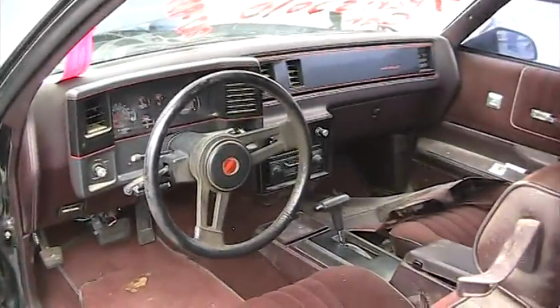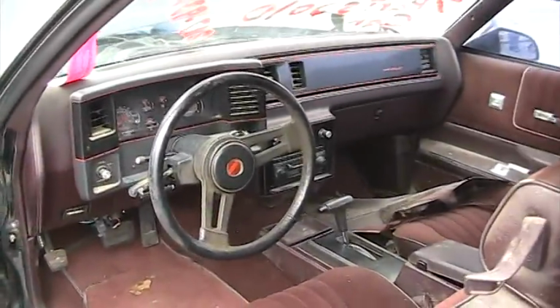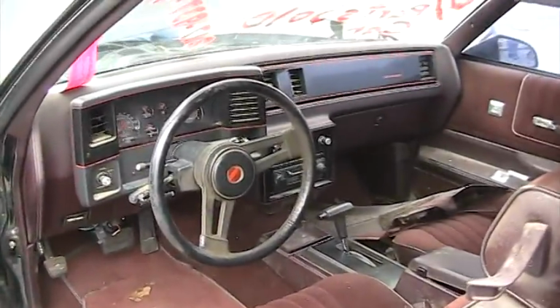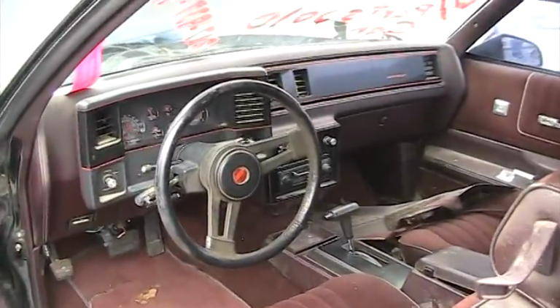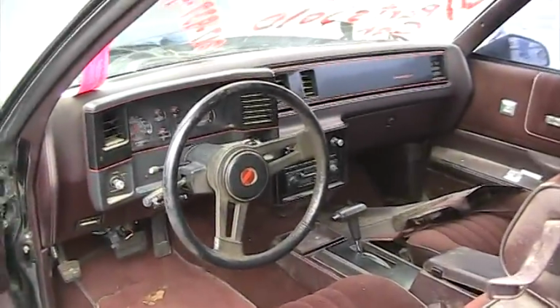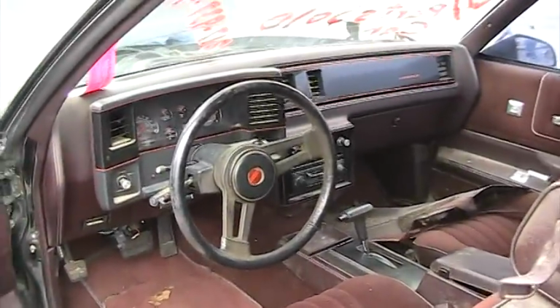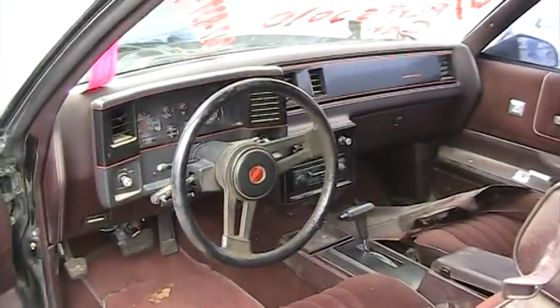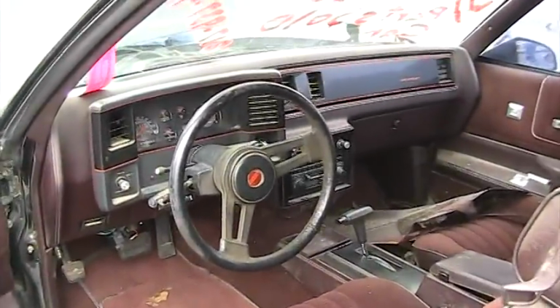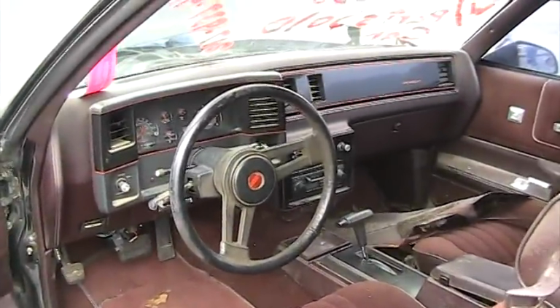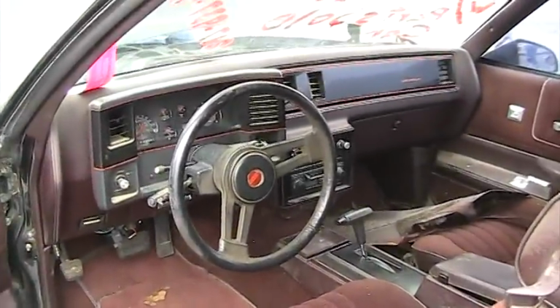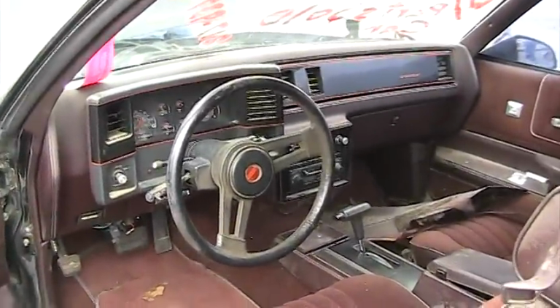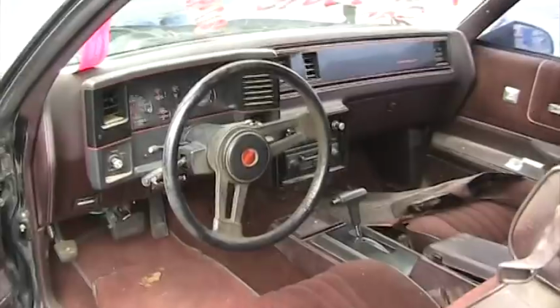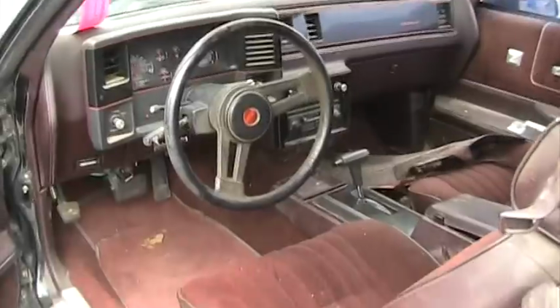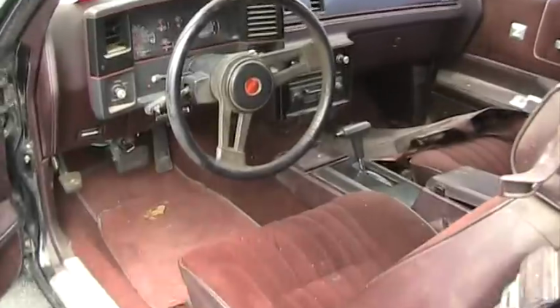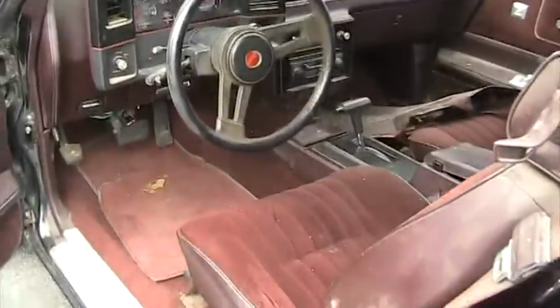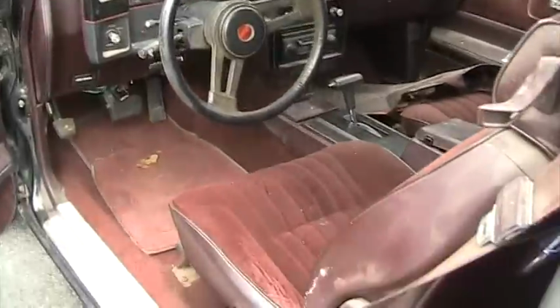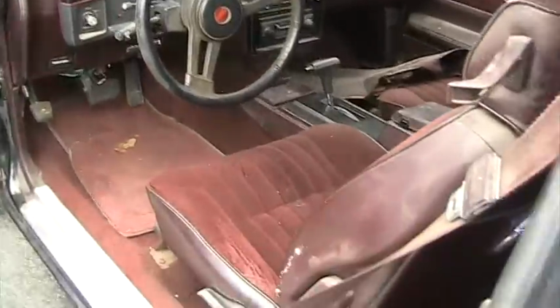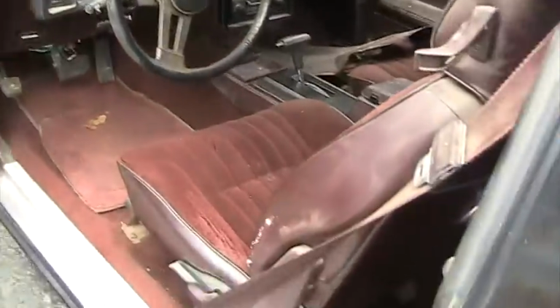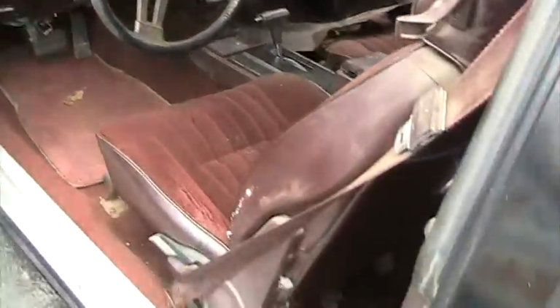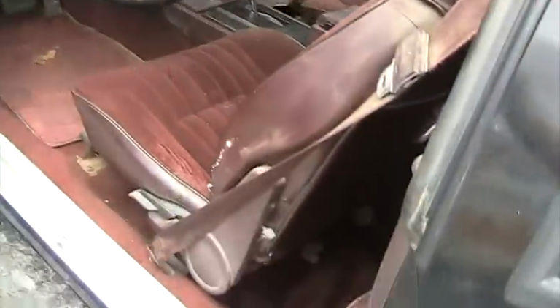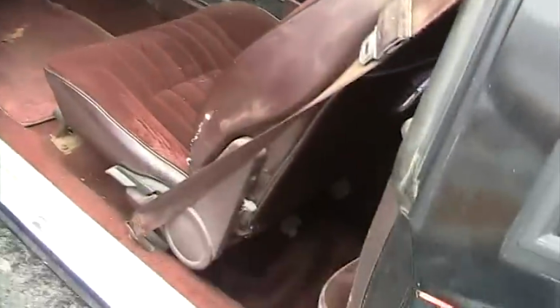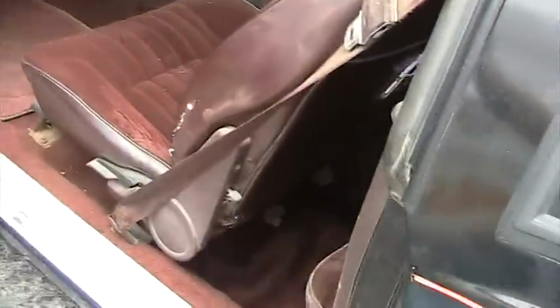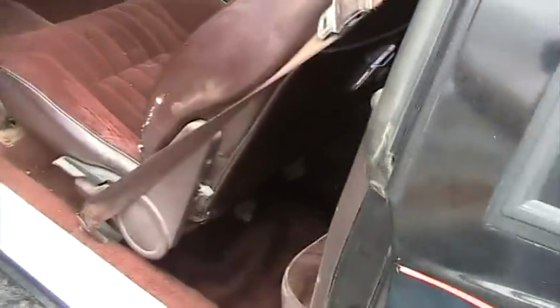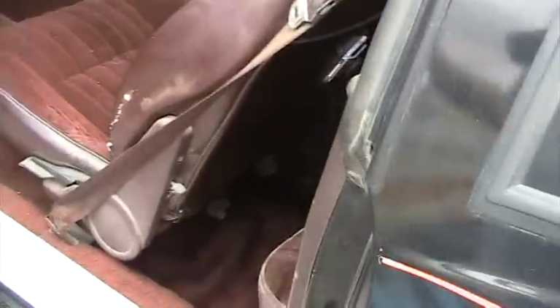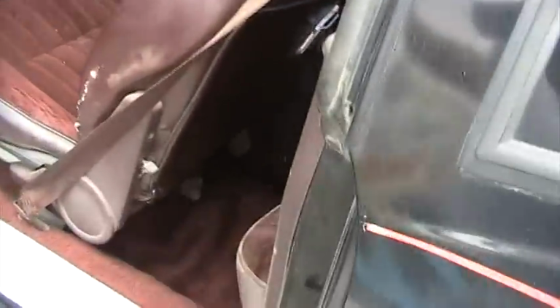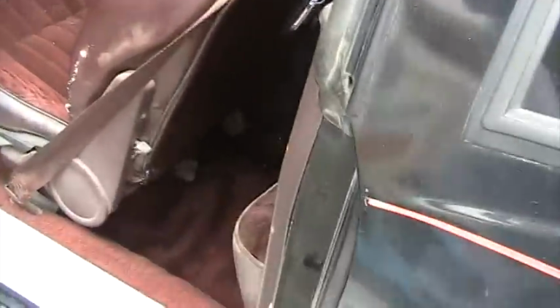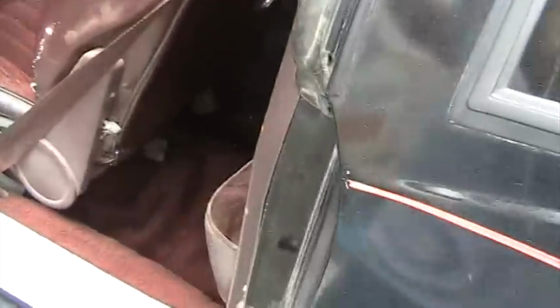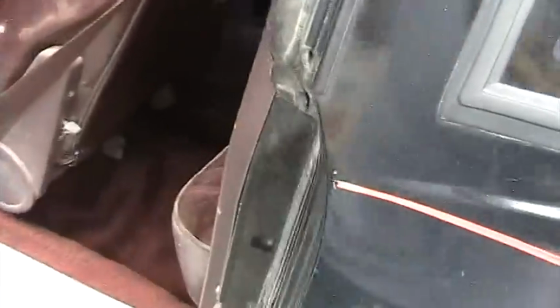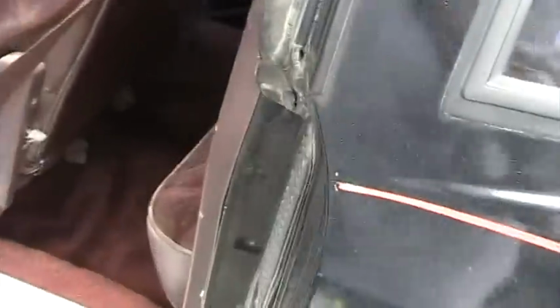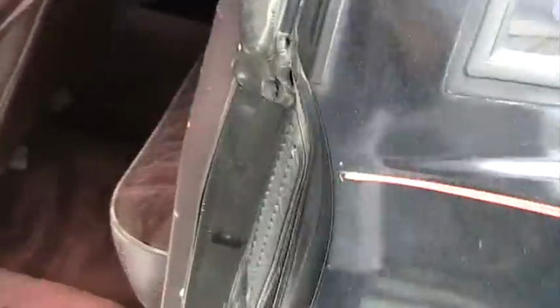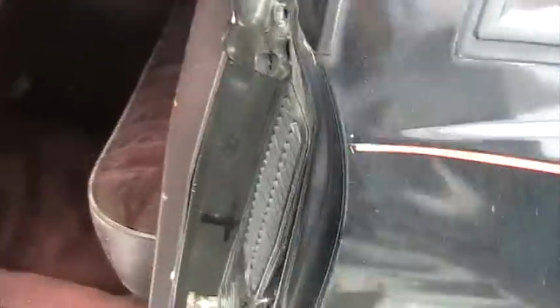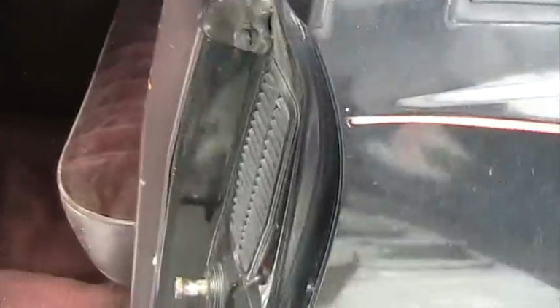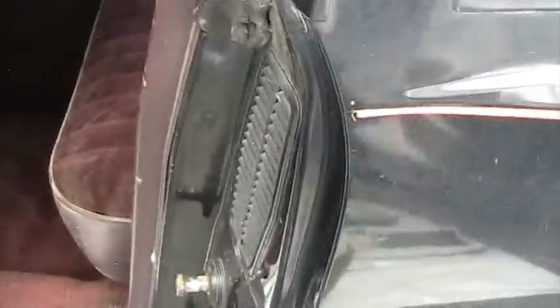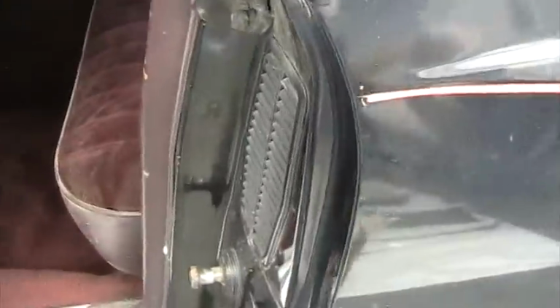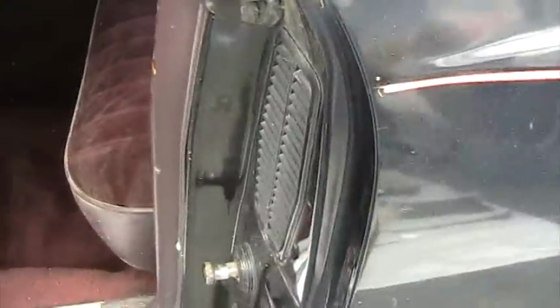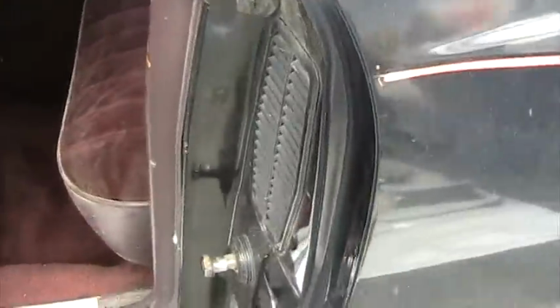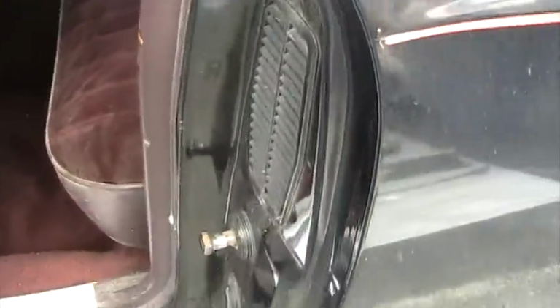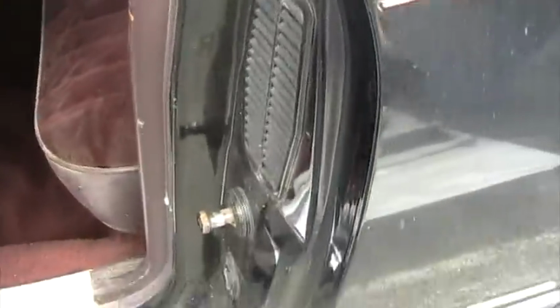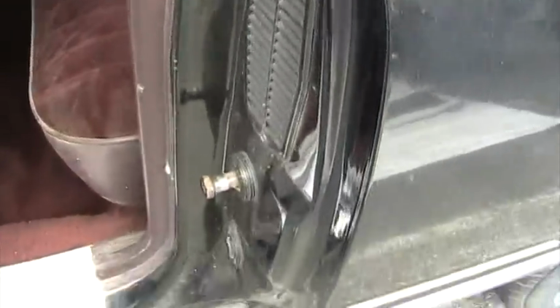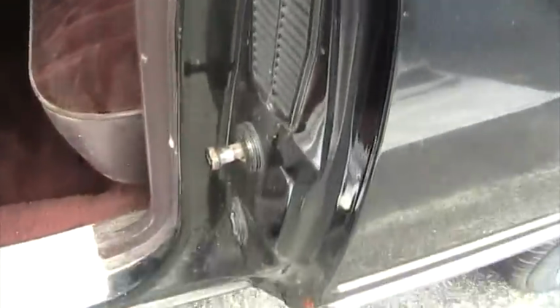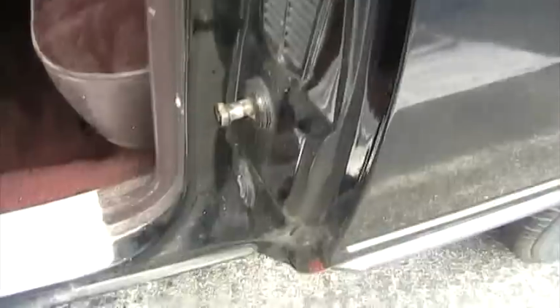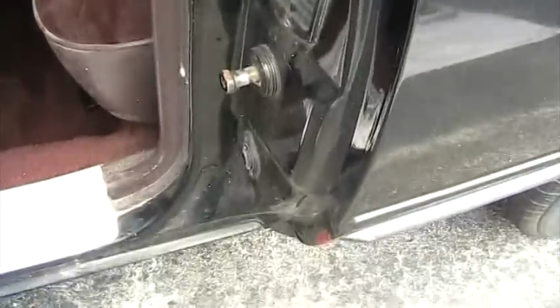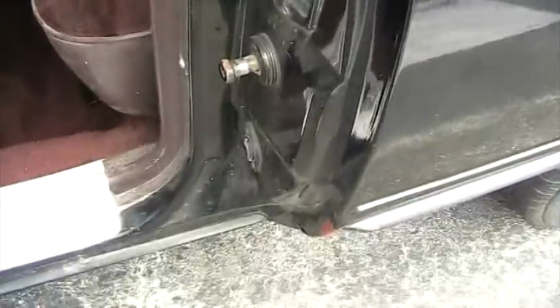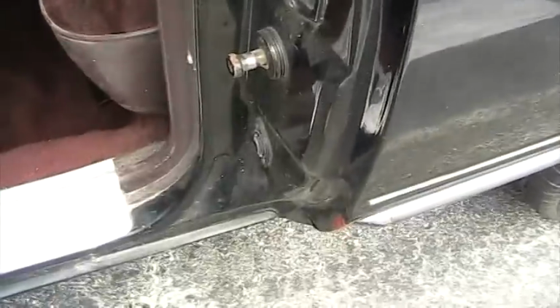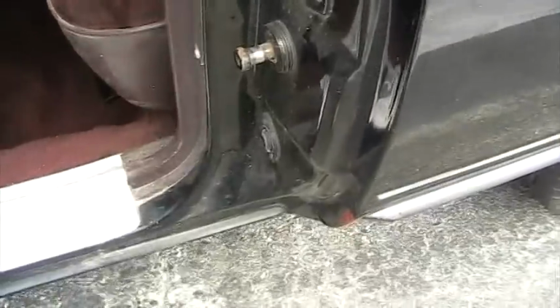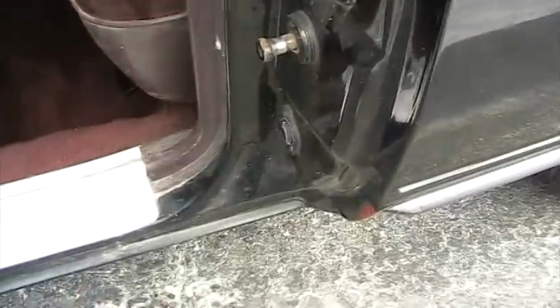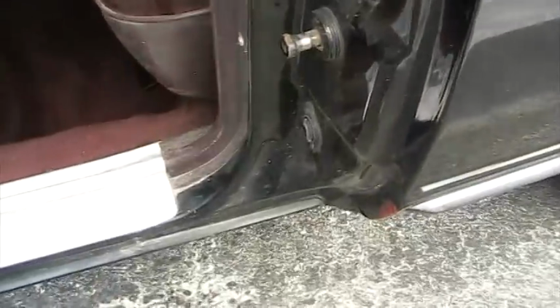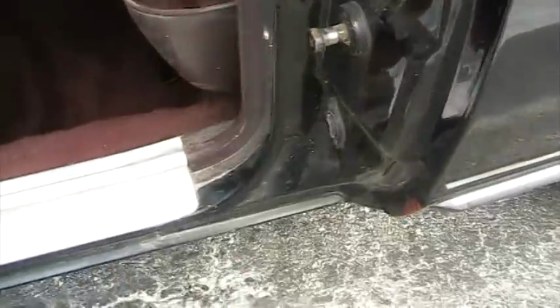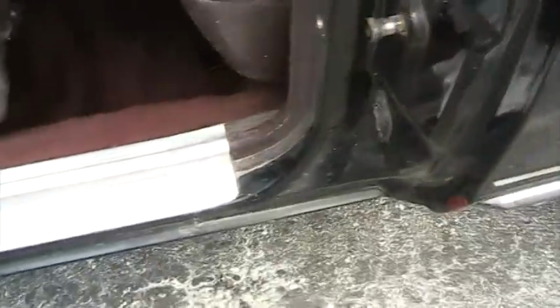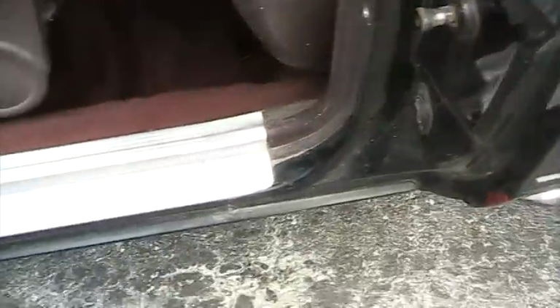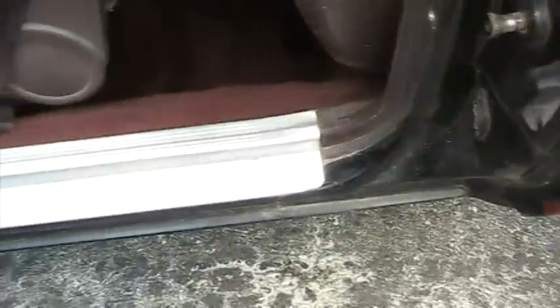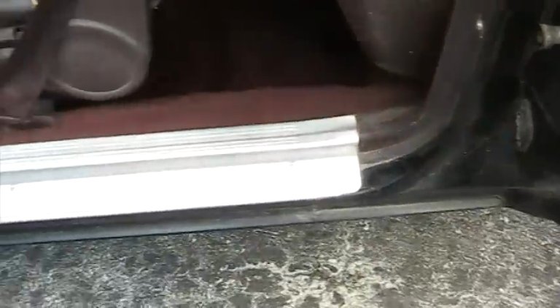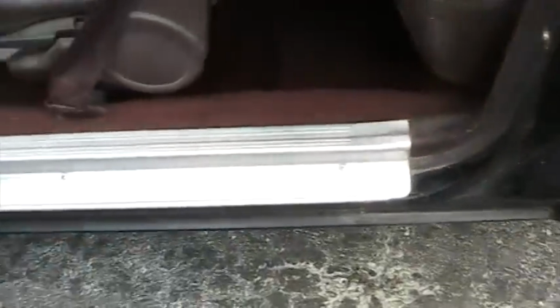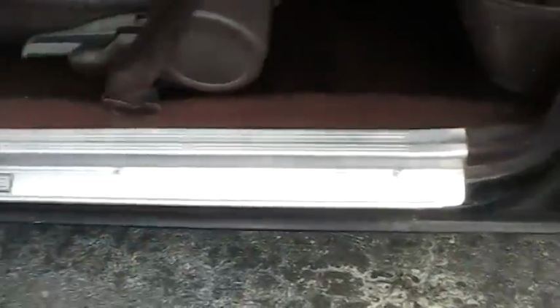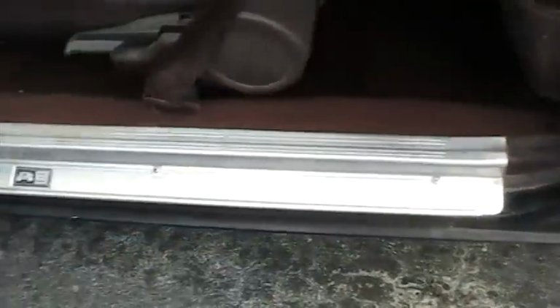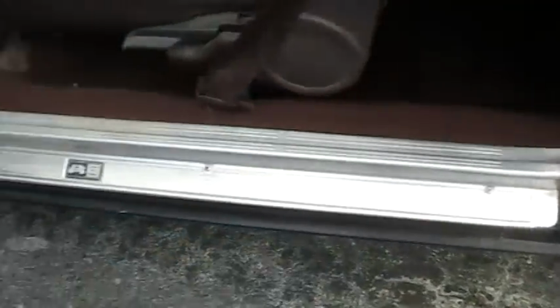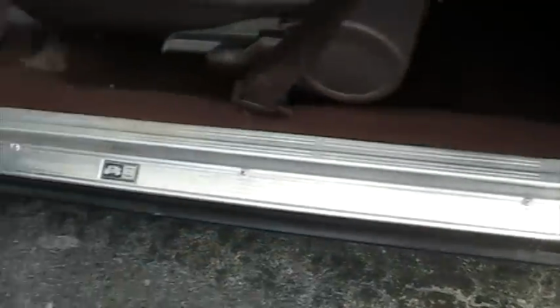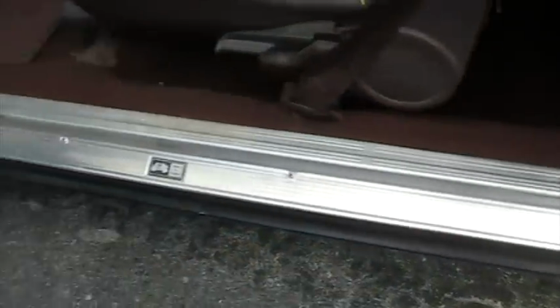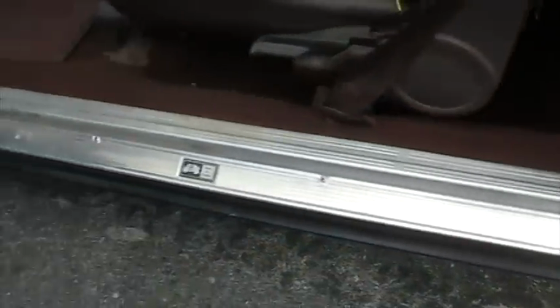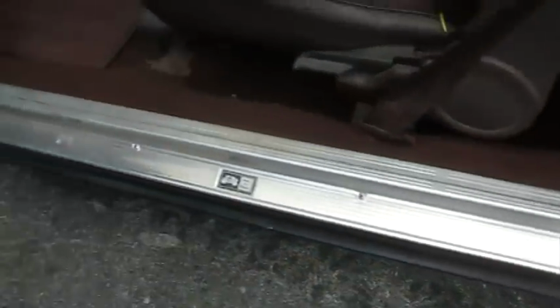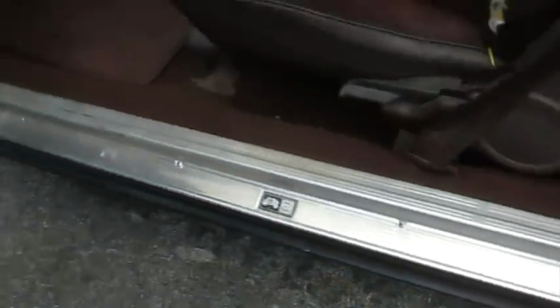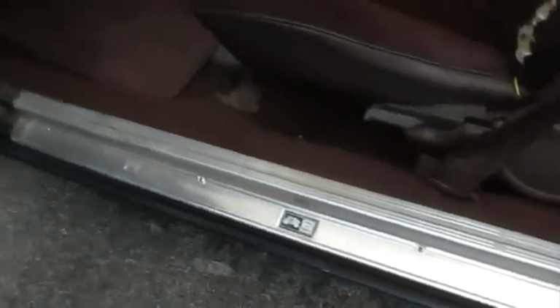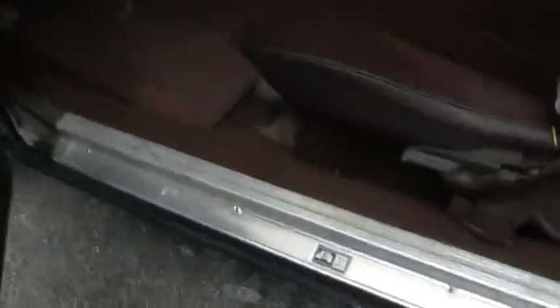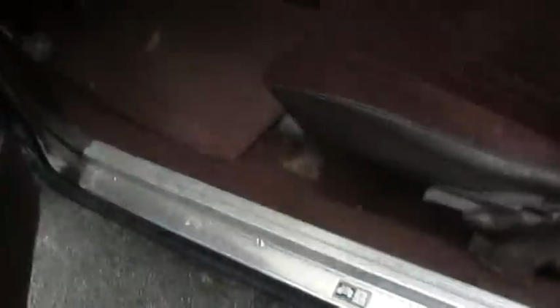The dash is all mint. Just as solid as it can be. Everything original.